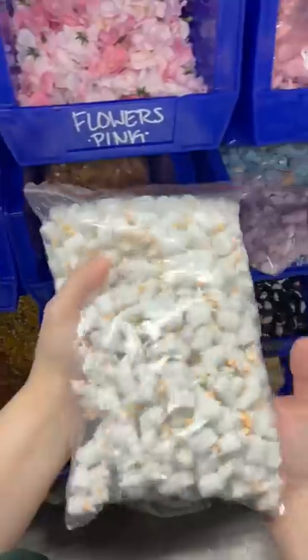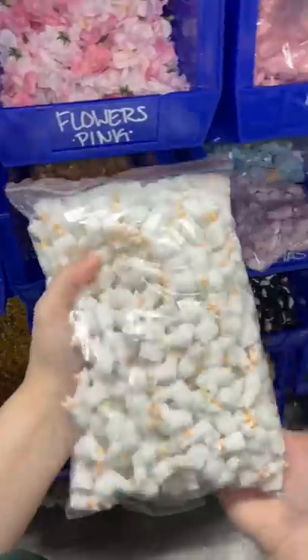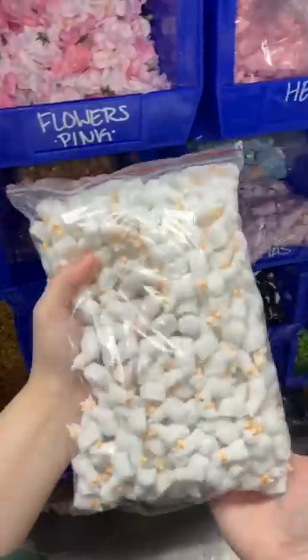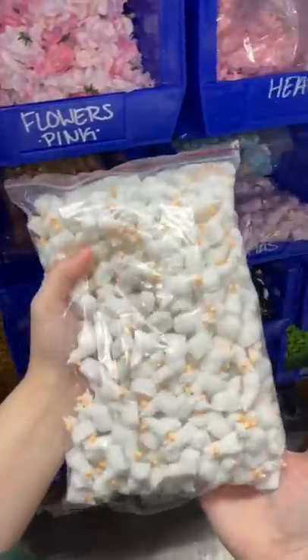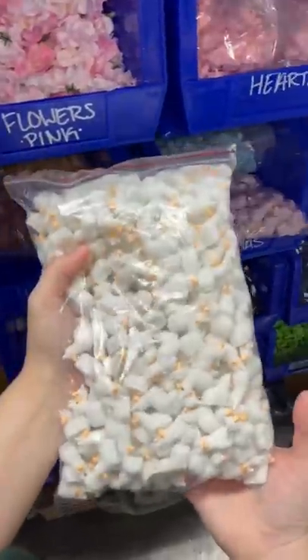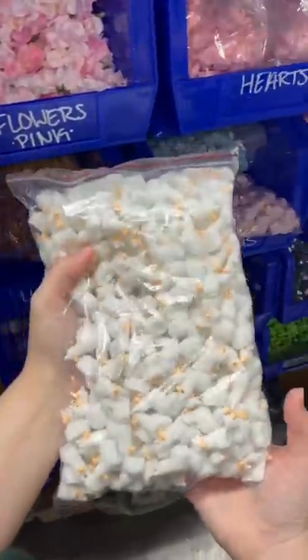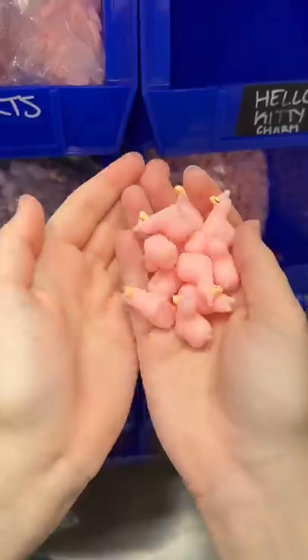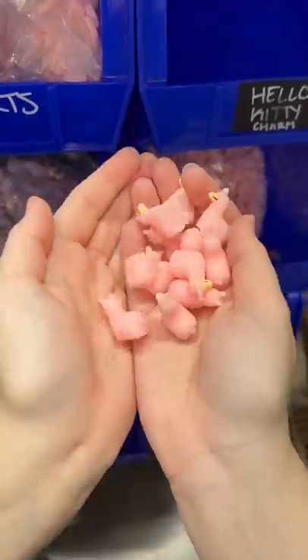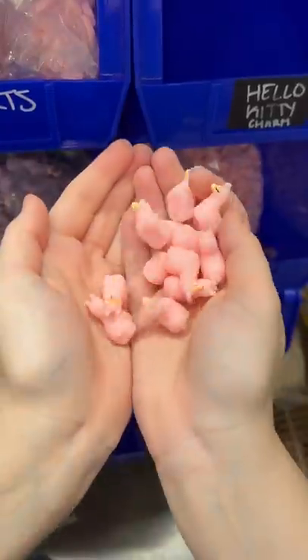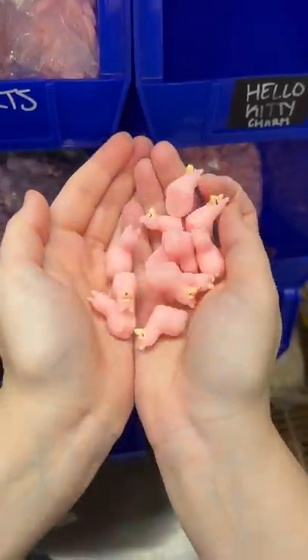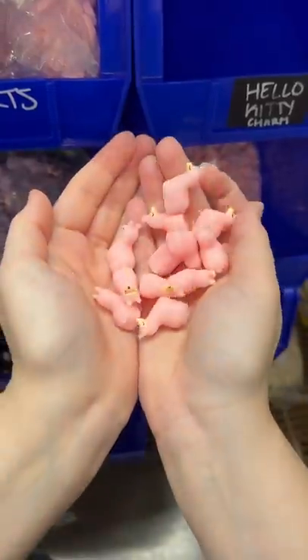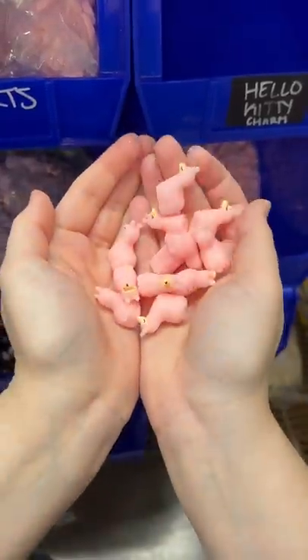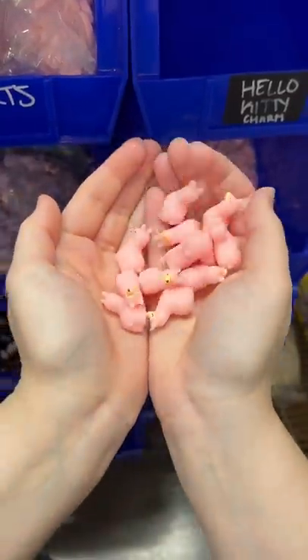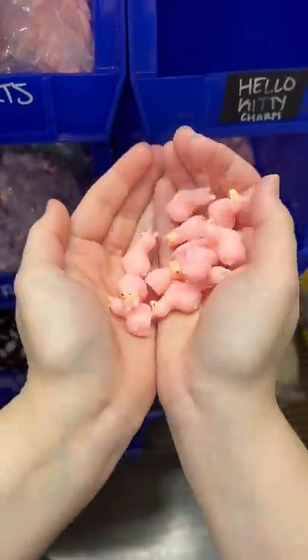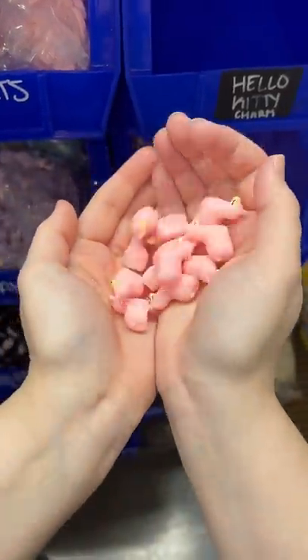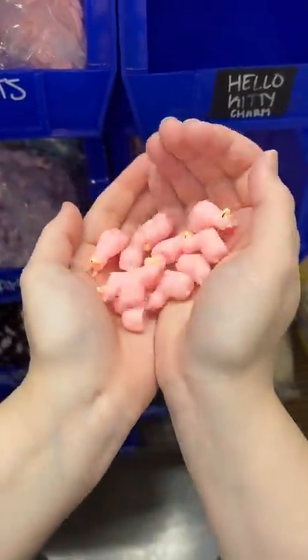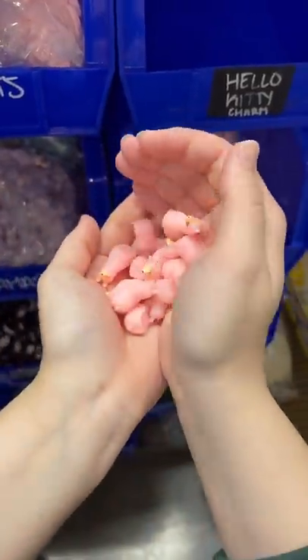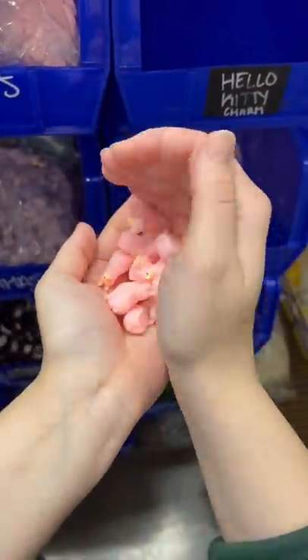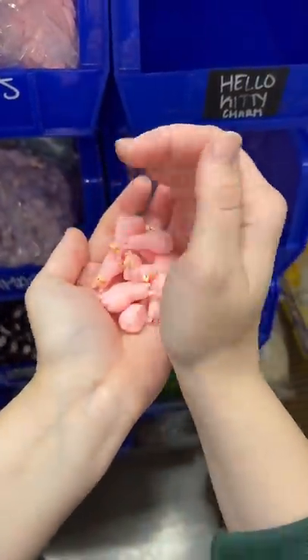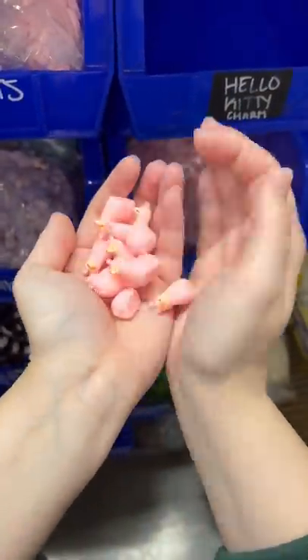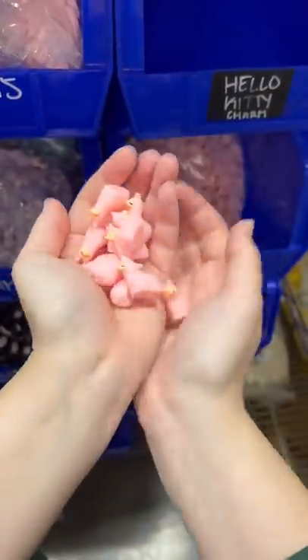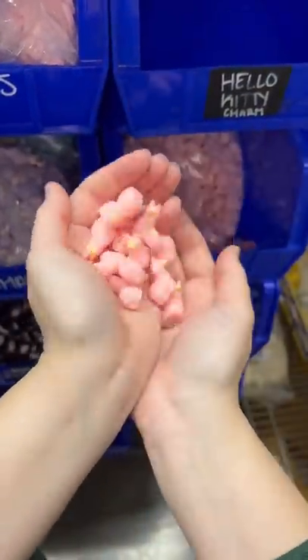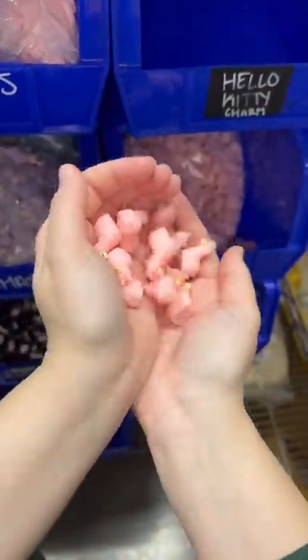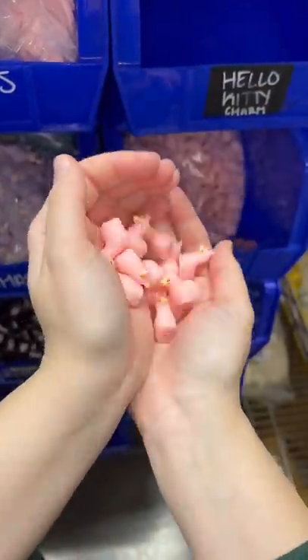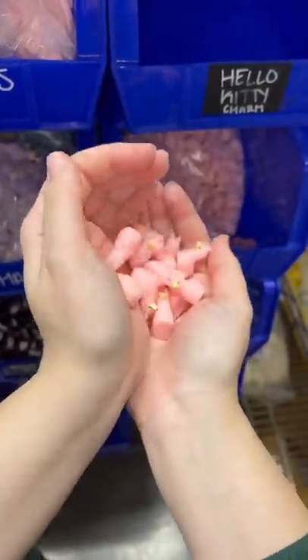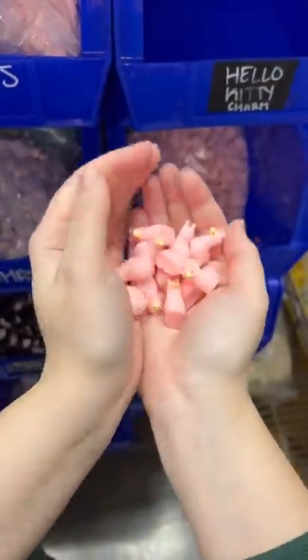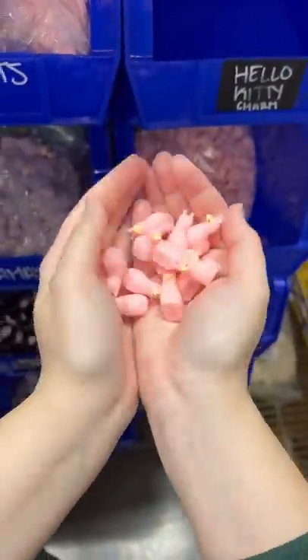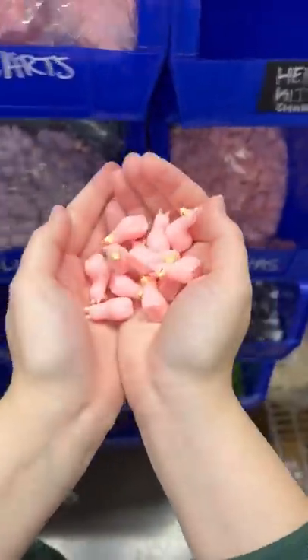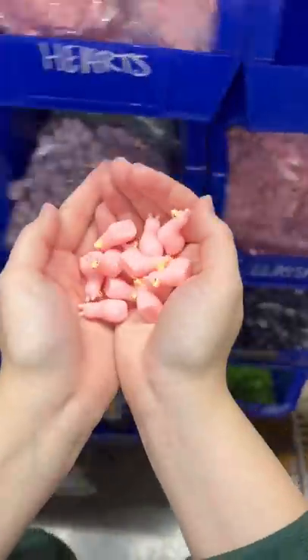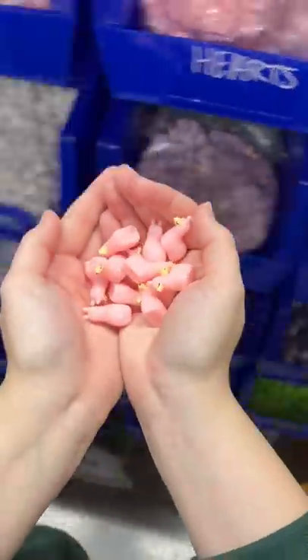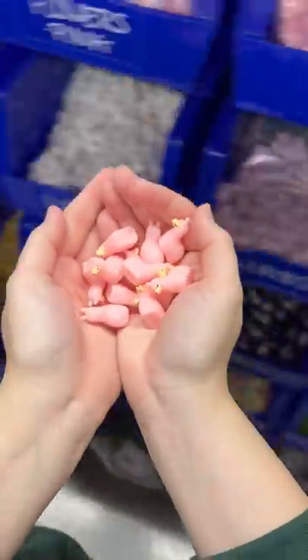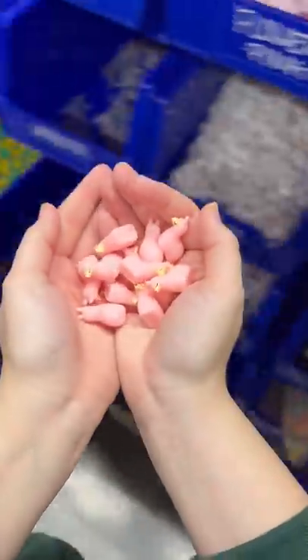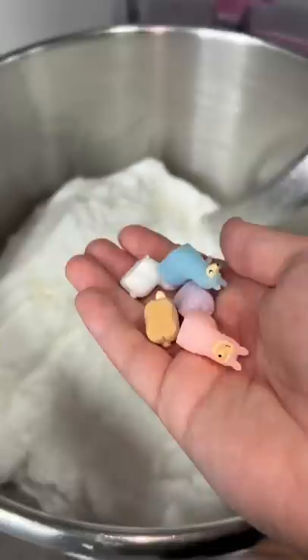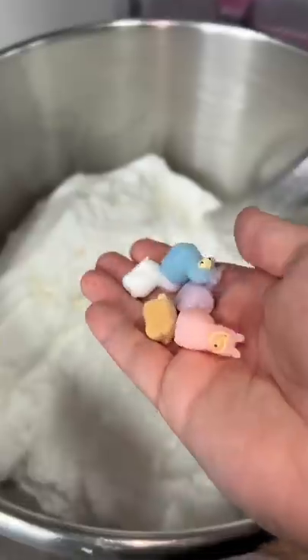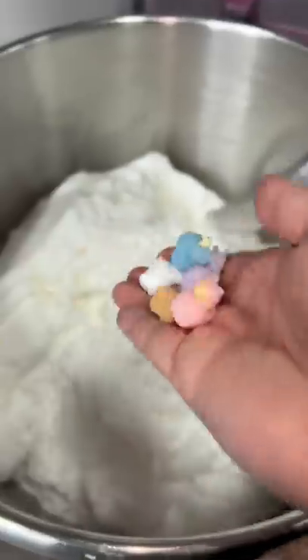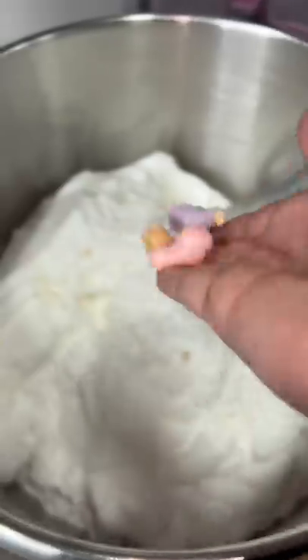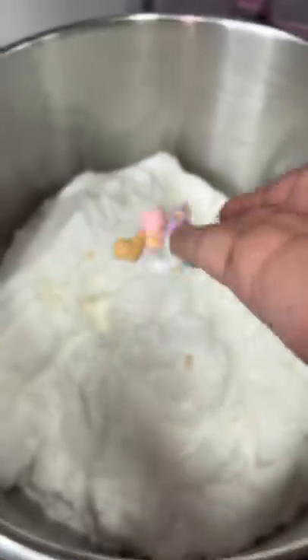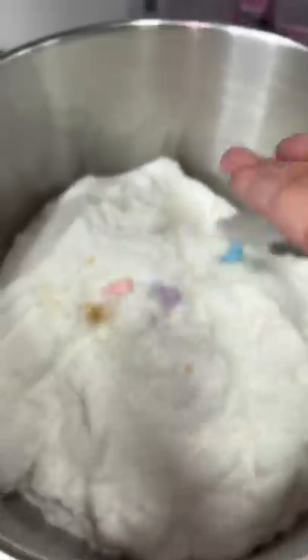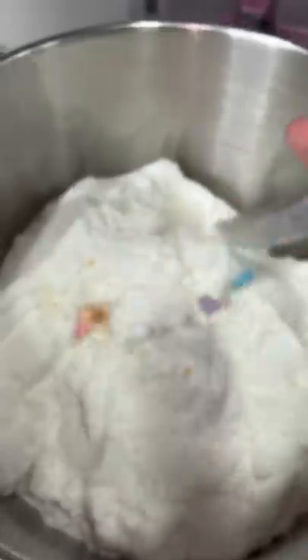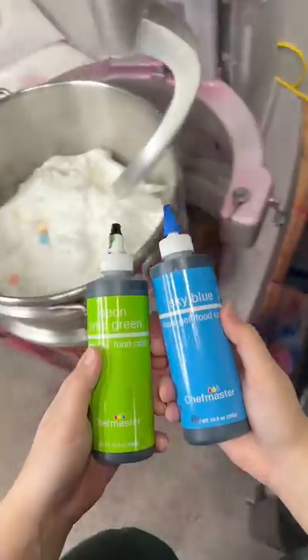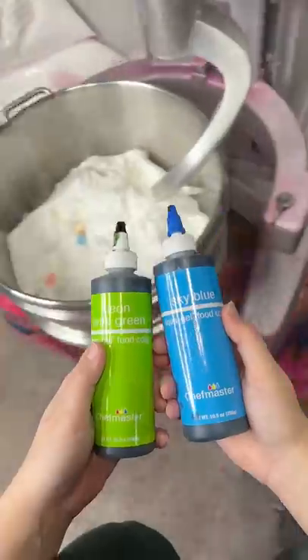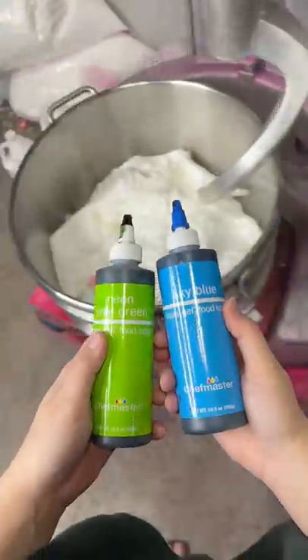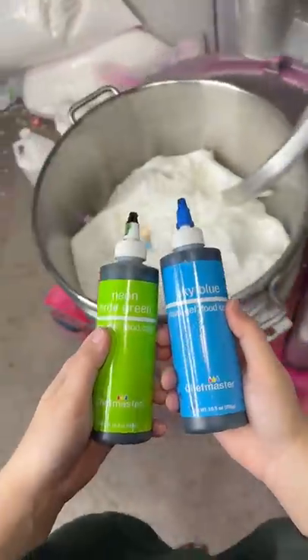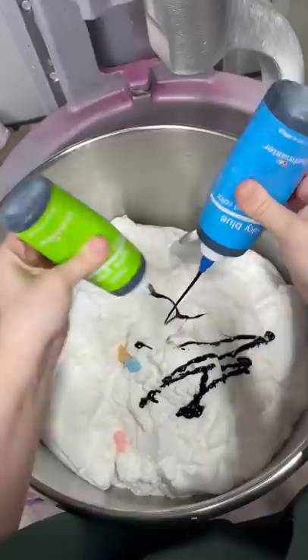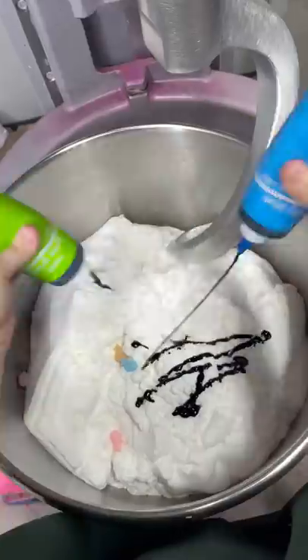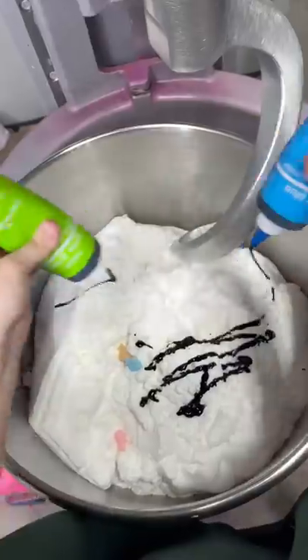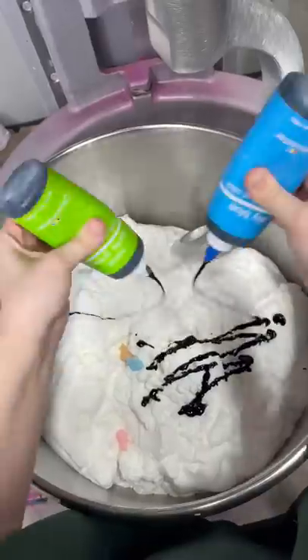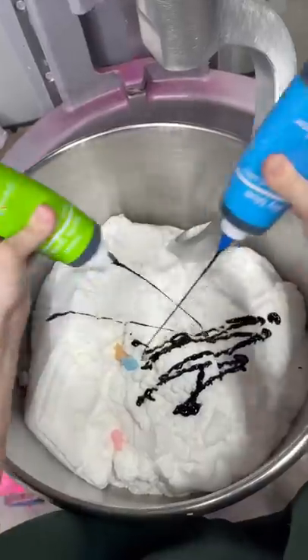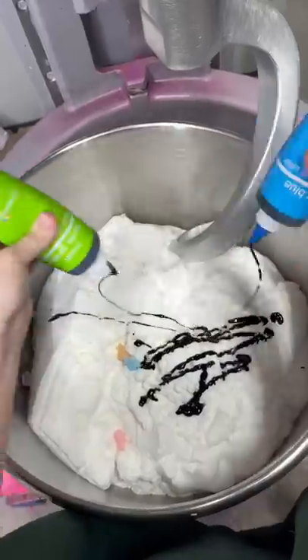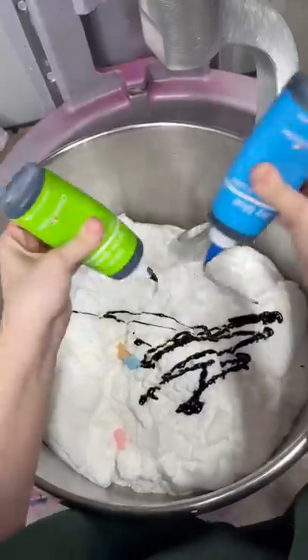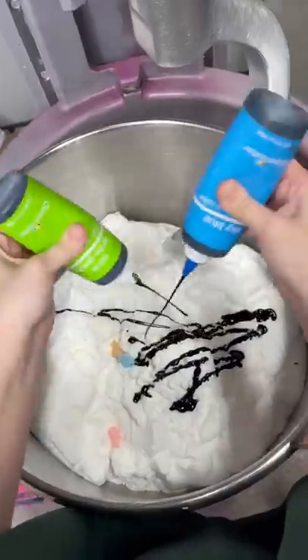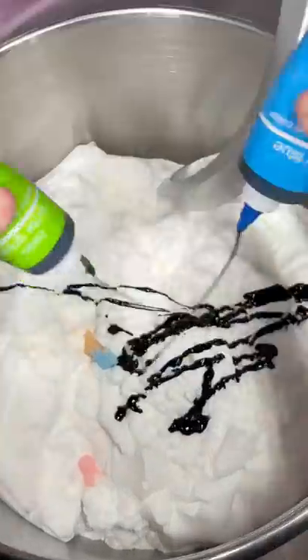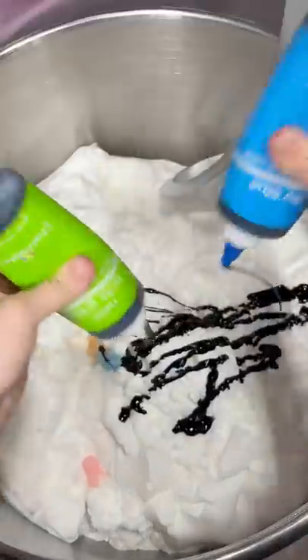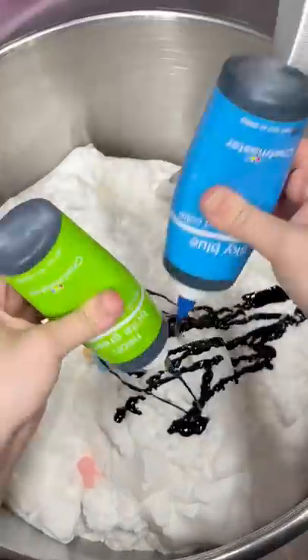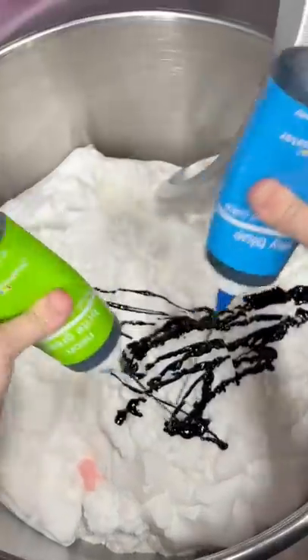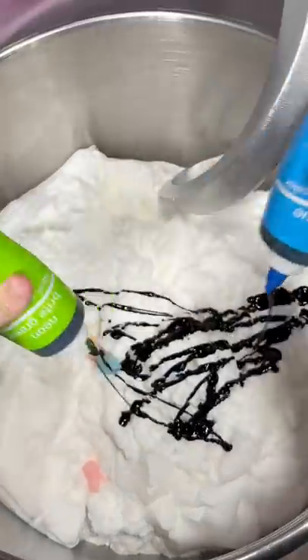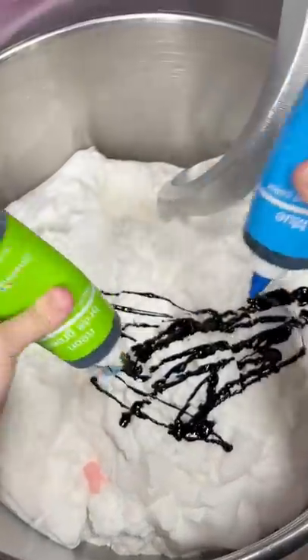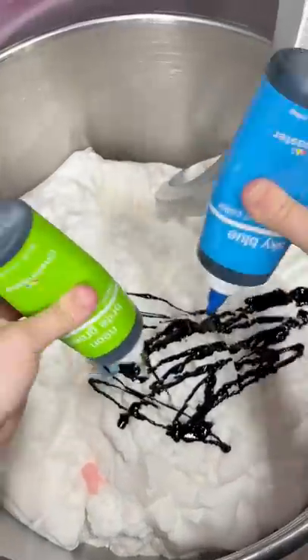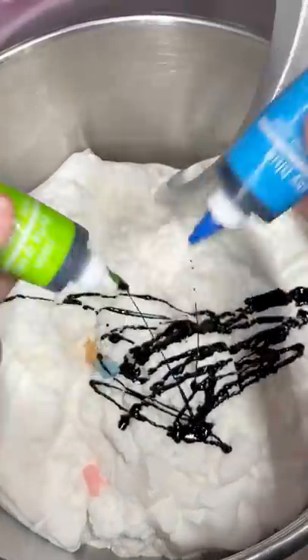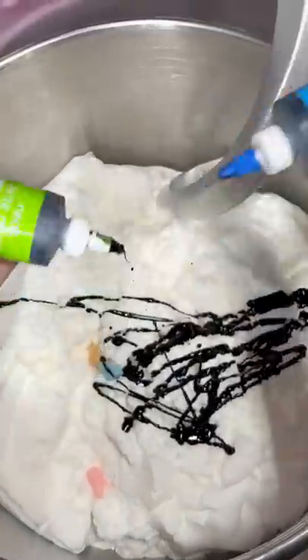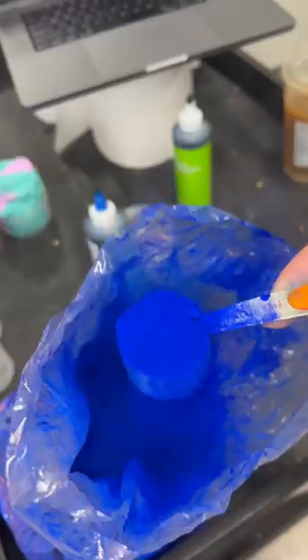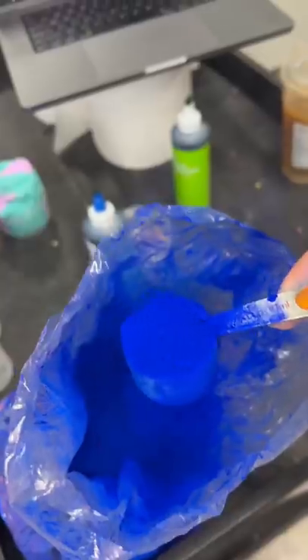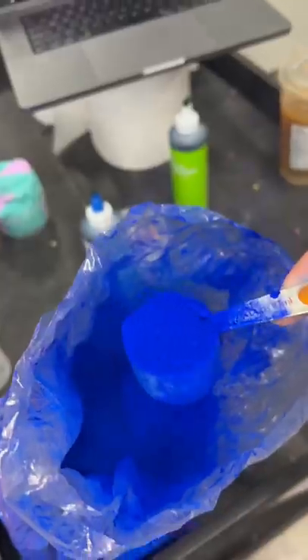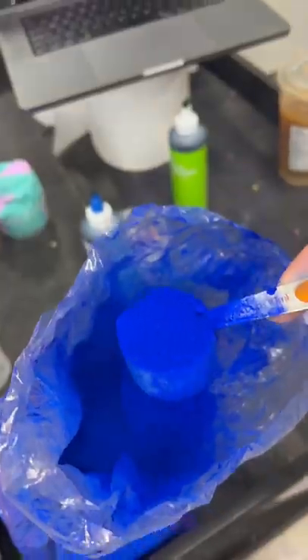We finally got our llama charms in — I am so excited to use these, let's try them out right now! I always see you guys asking what I do with the batches of slime that are ruined so badly